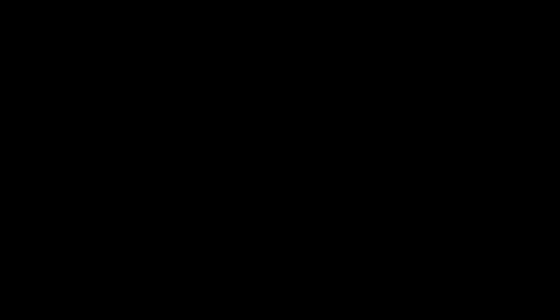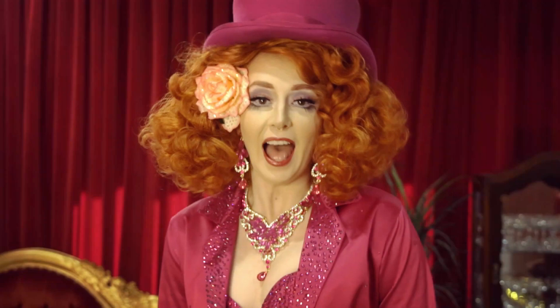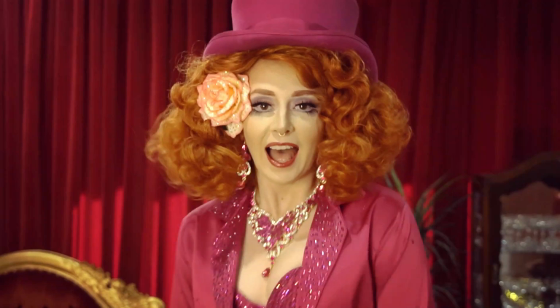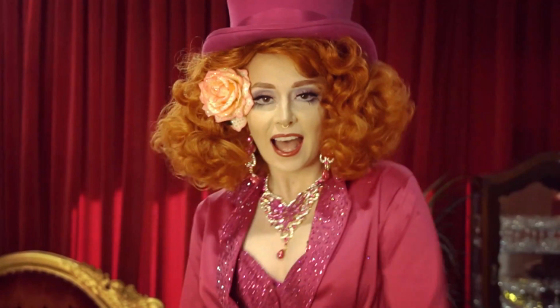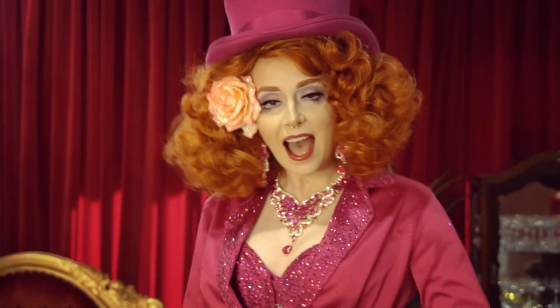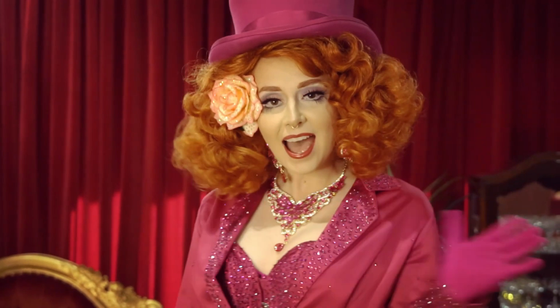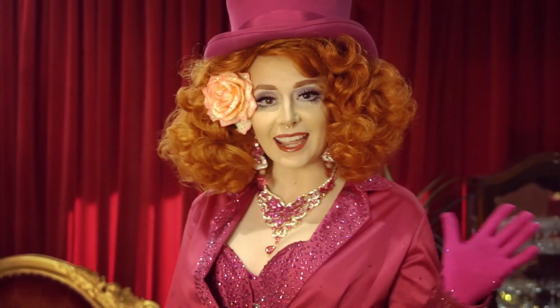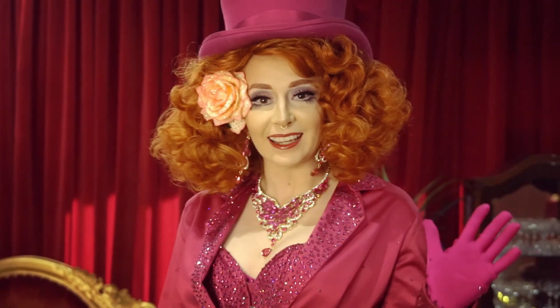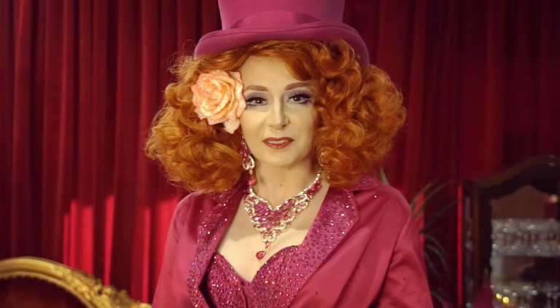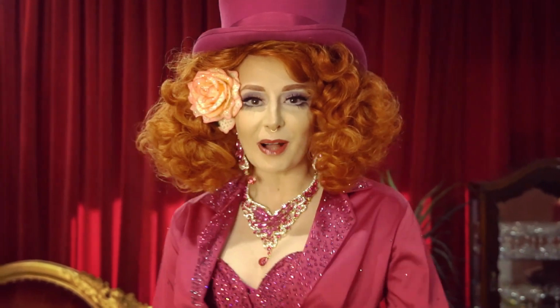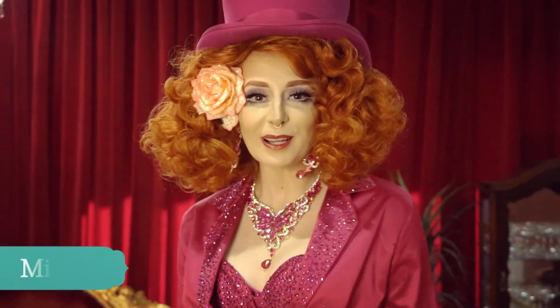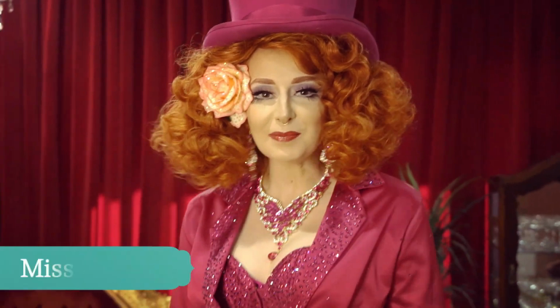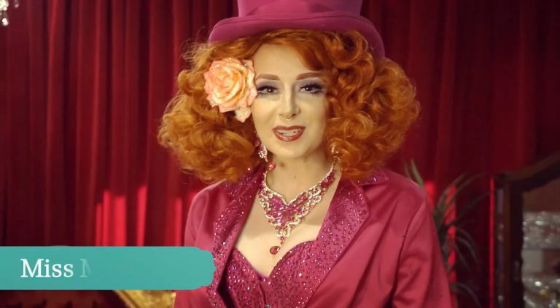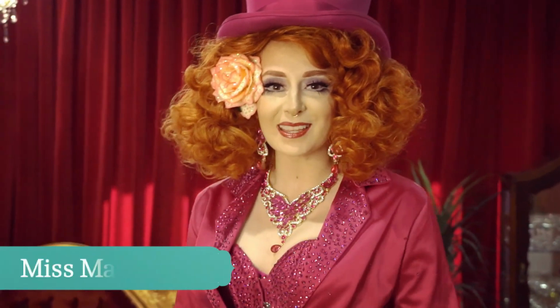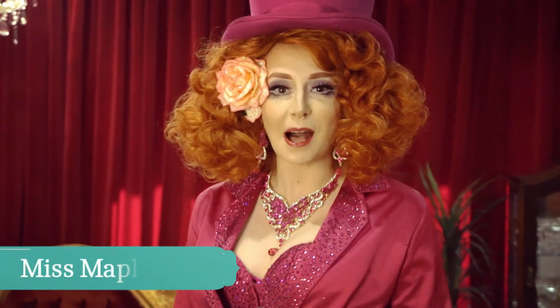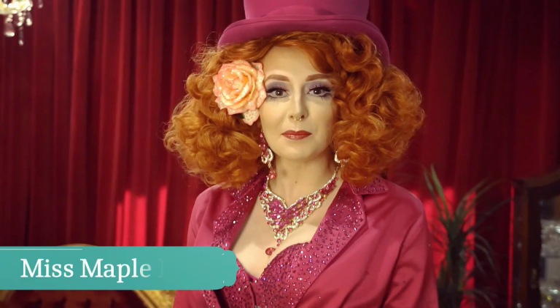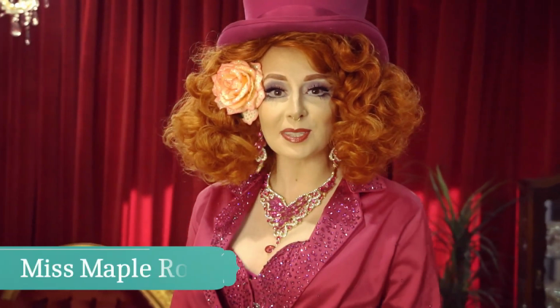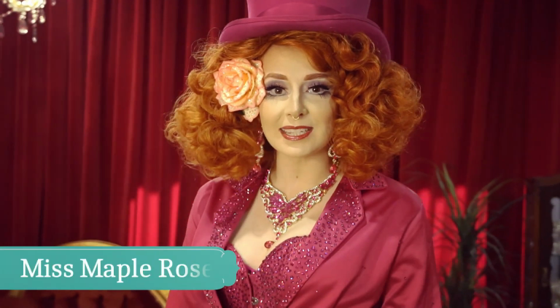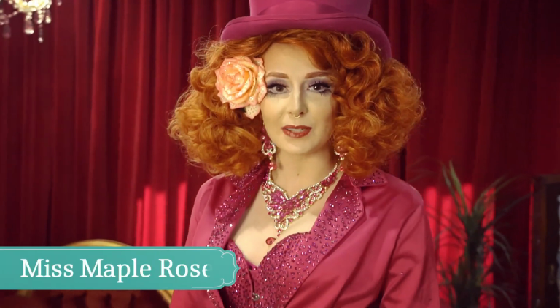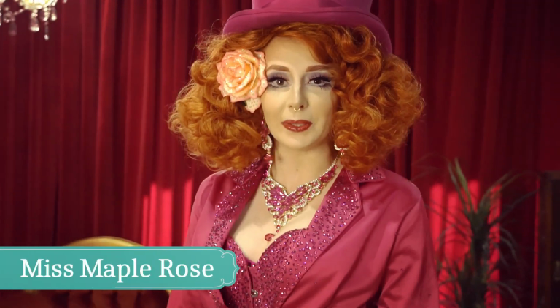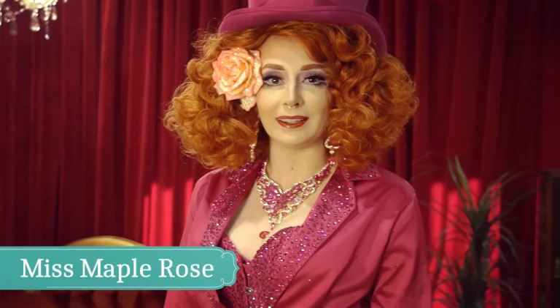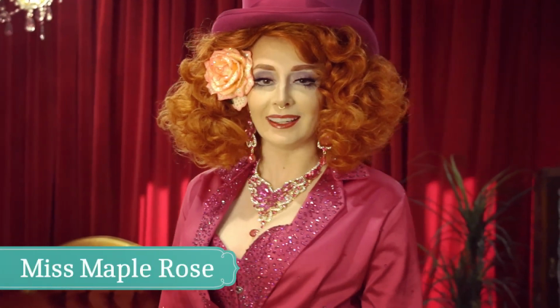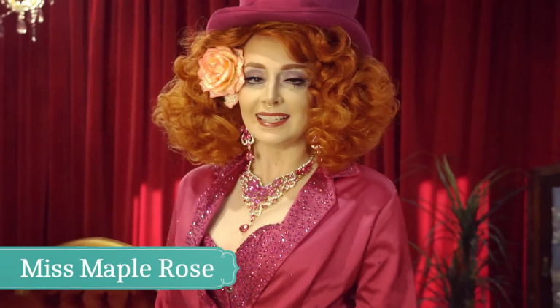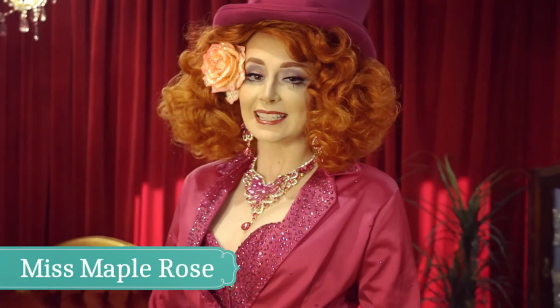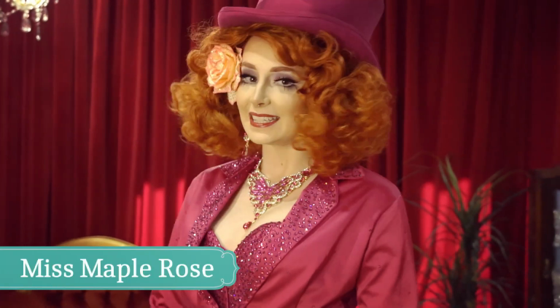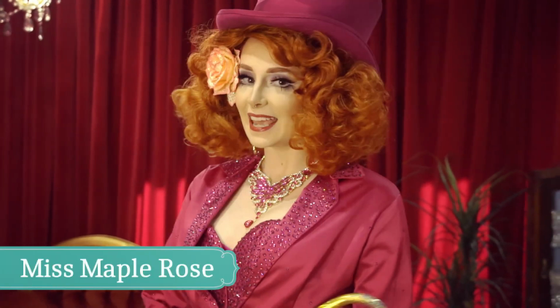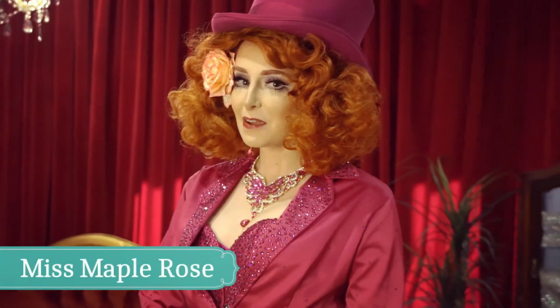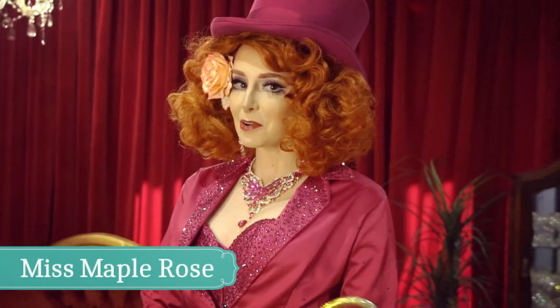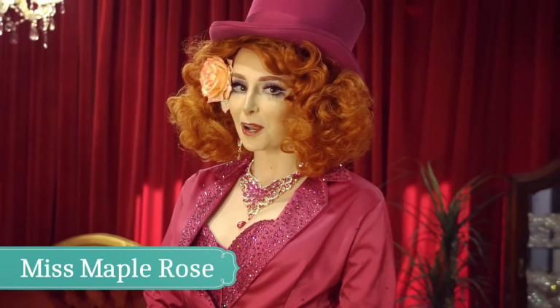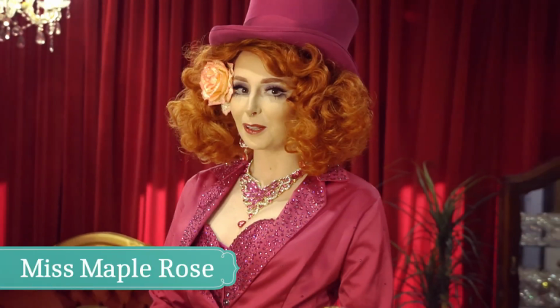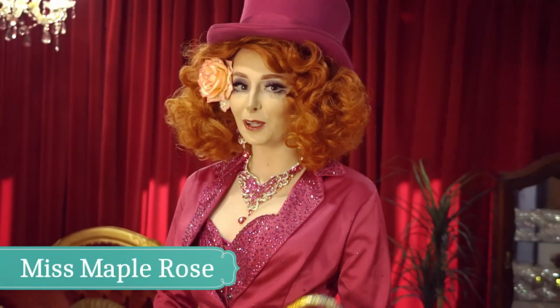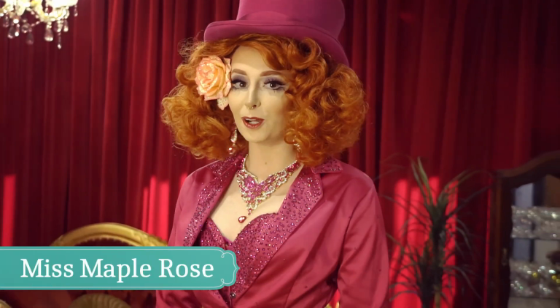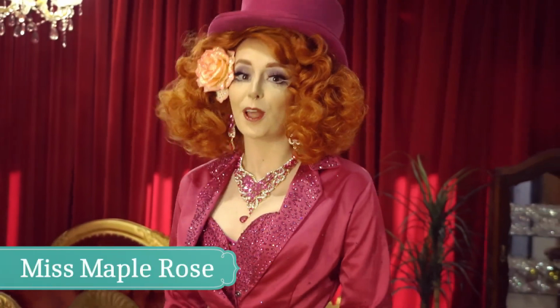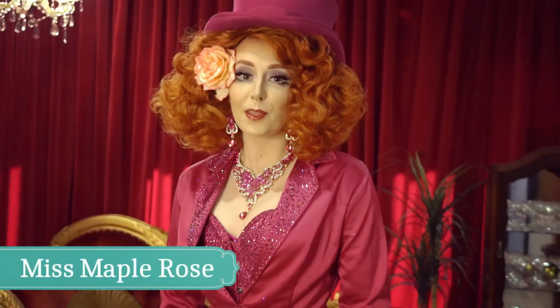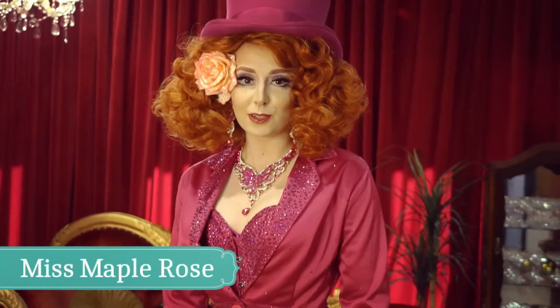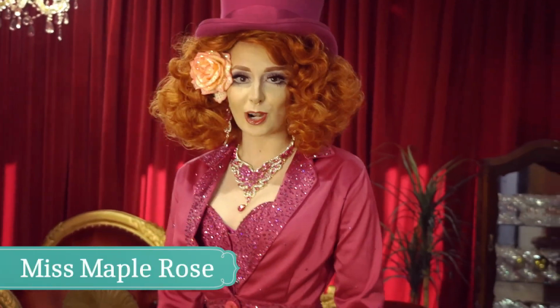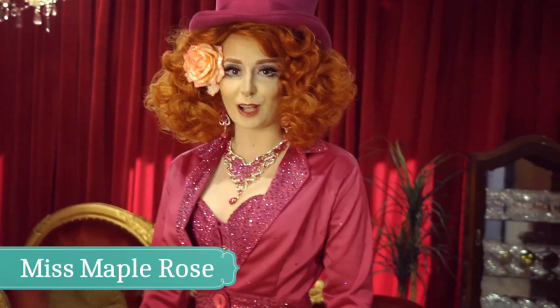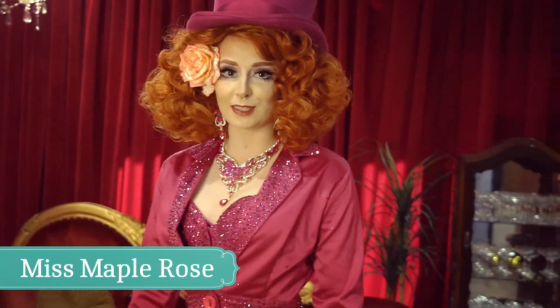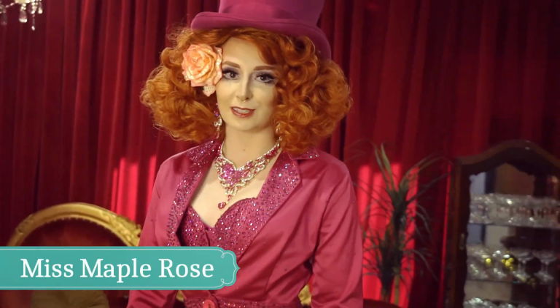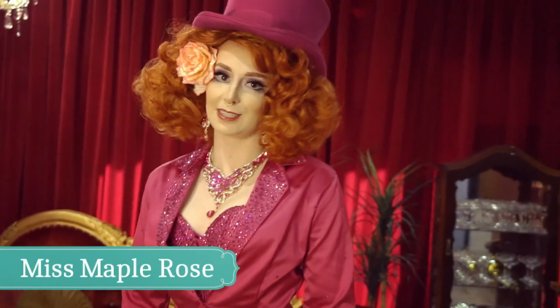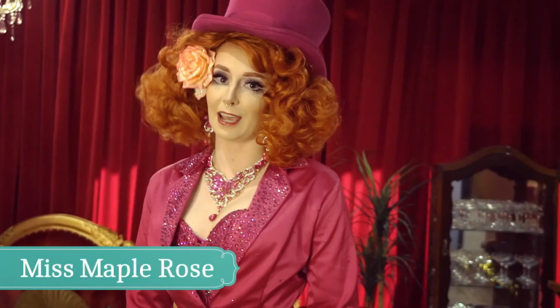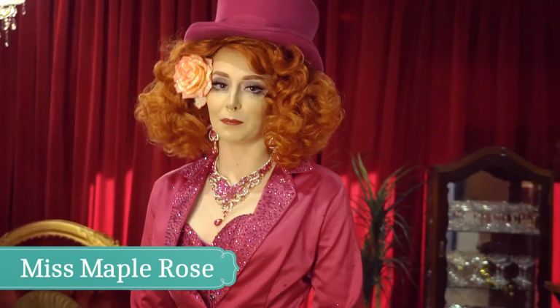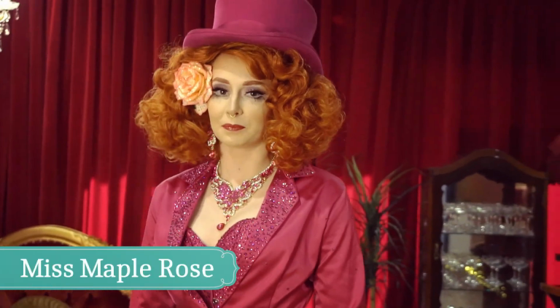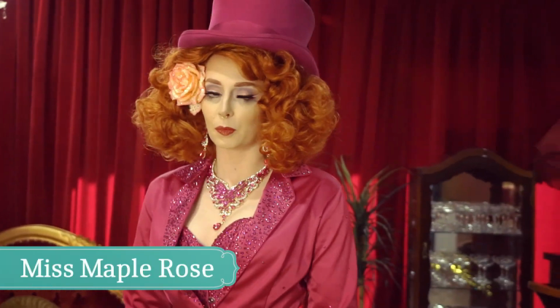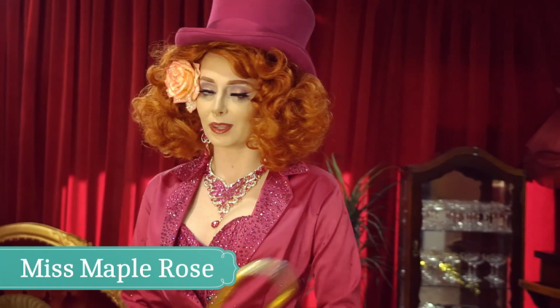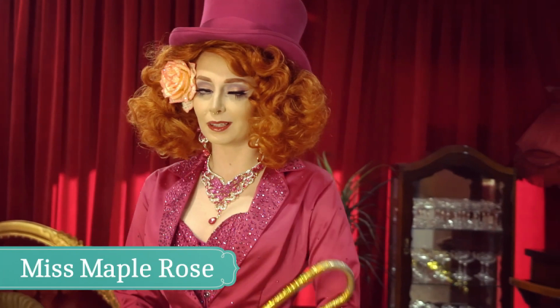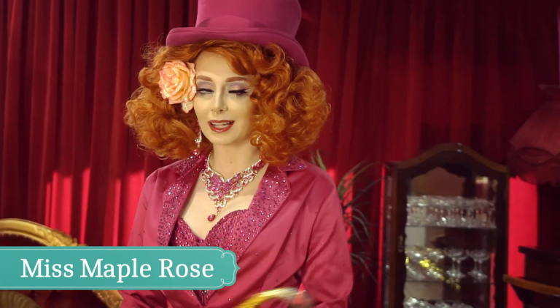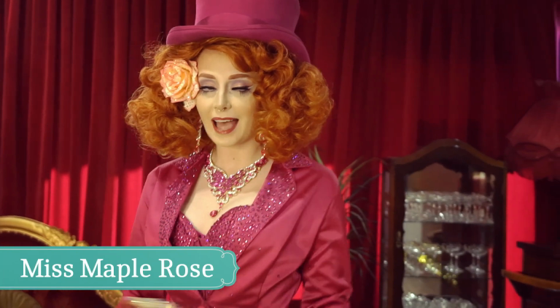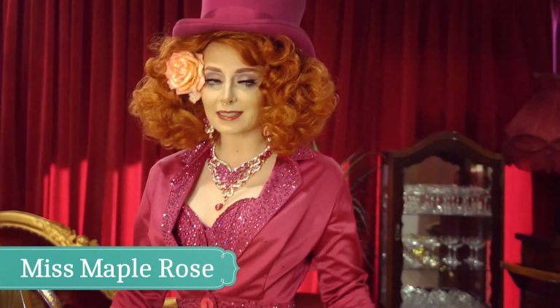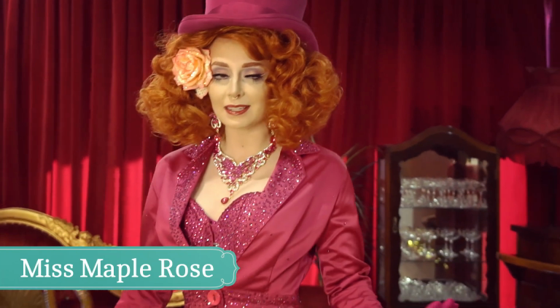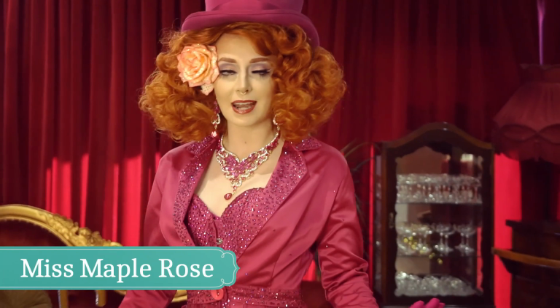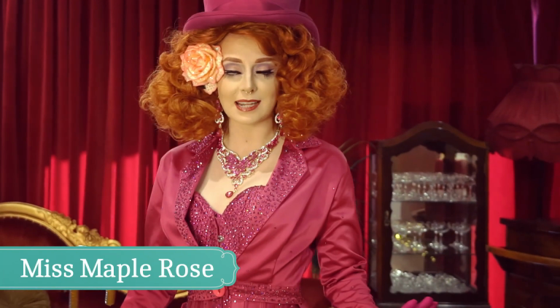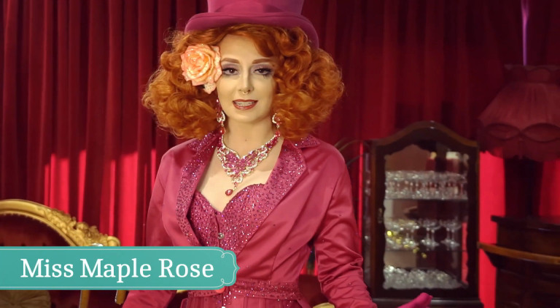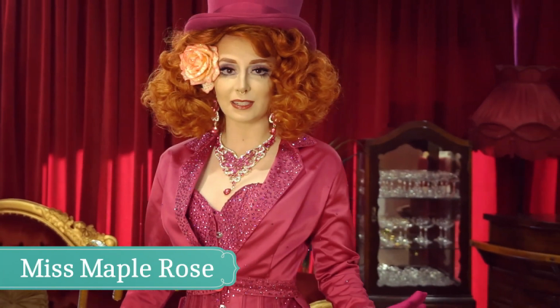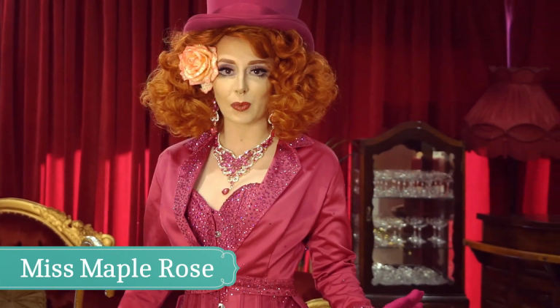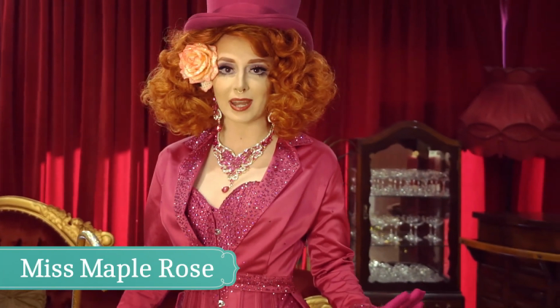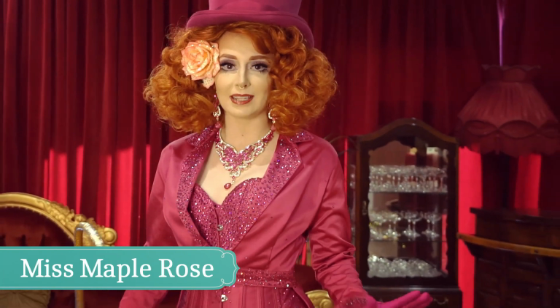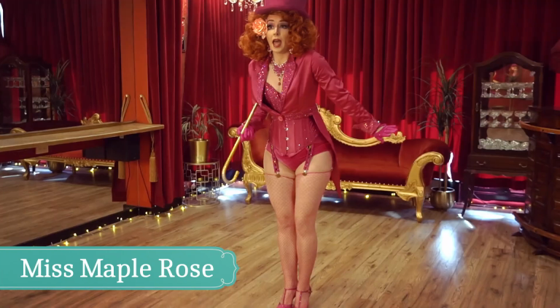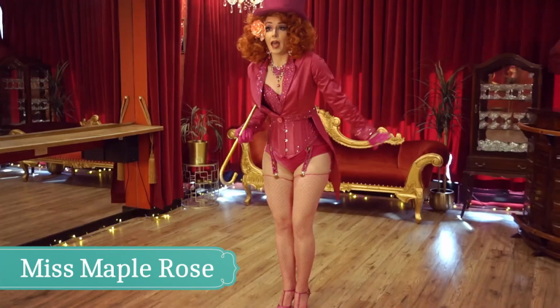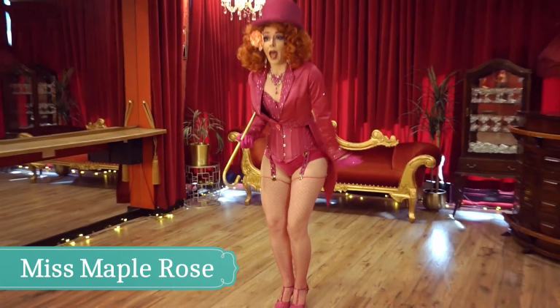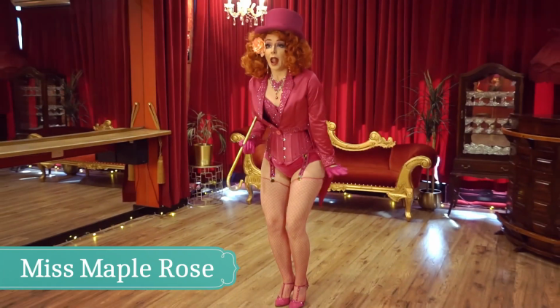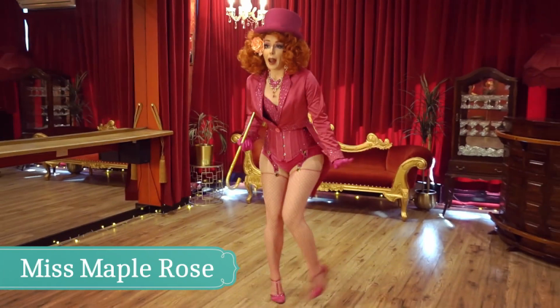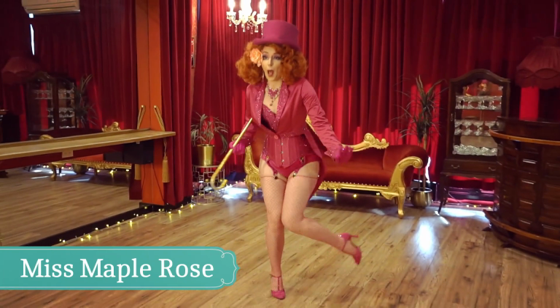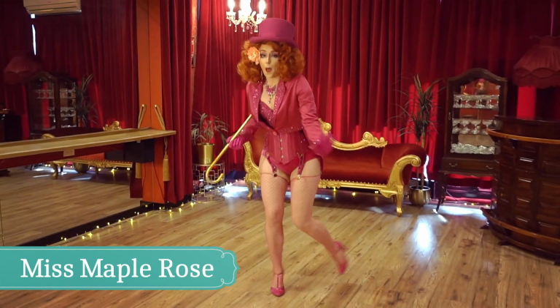Hi! Welcome to The Humble Sequin. Today we're going to learn the Charleston Step, one of the classic 1920s dance steps.